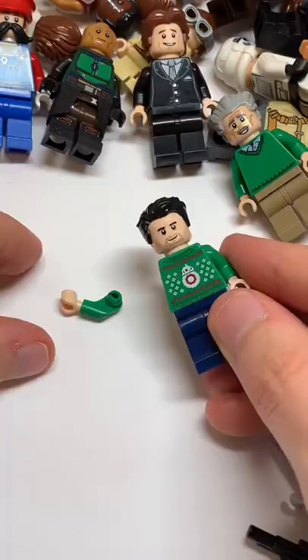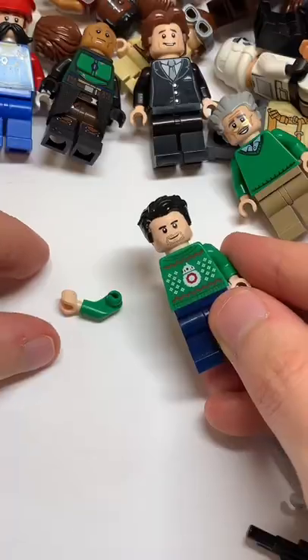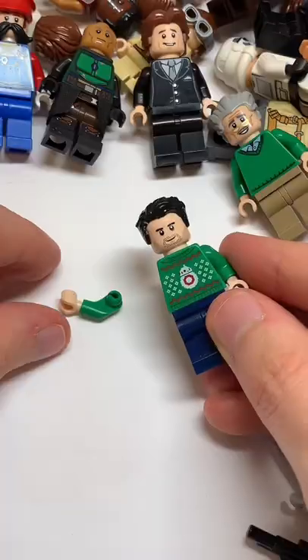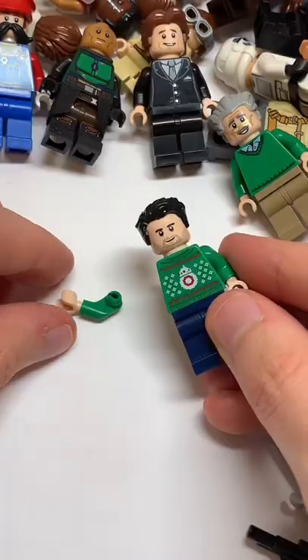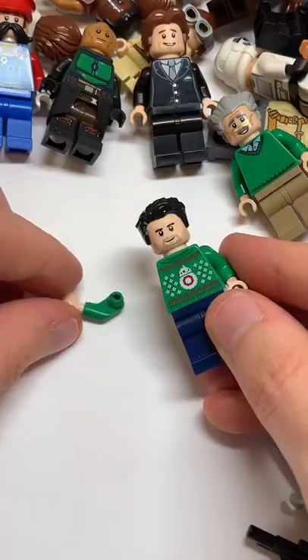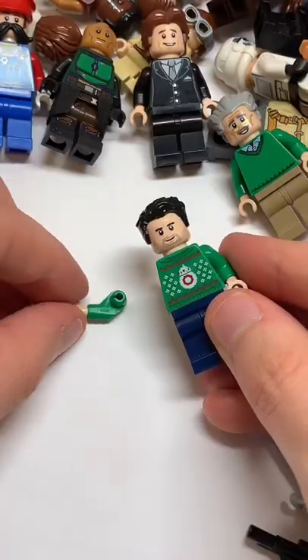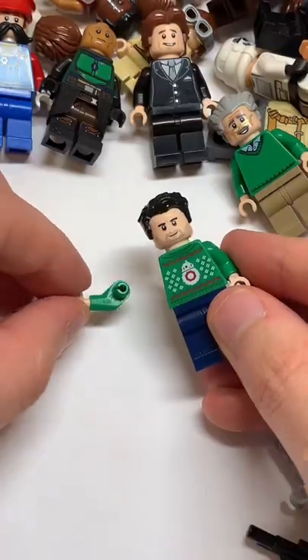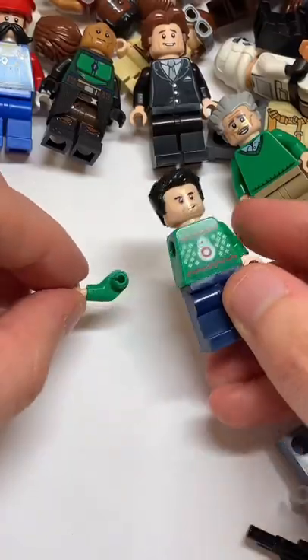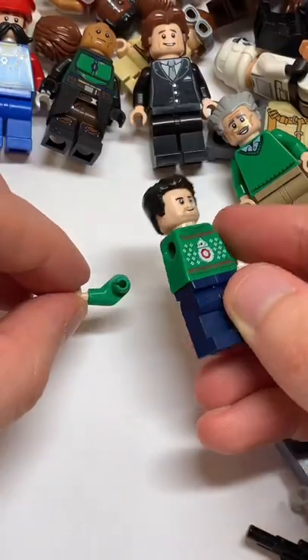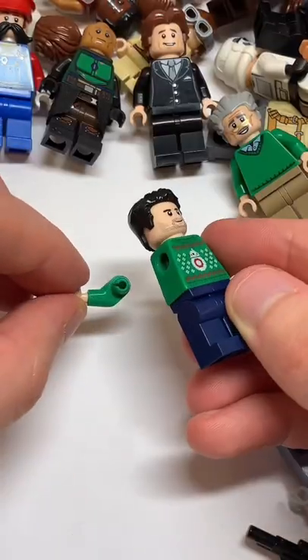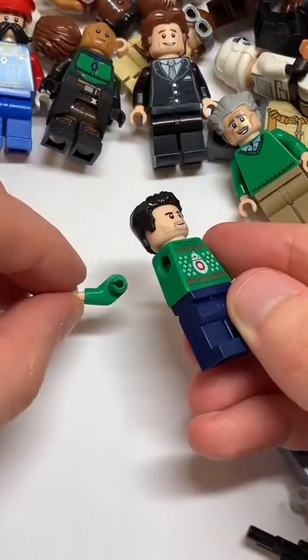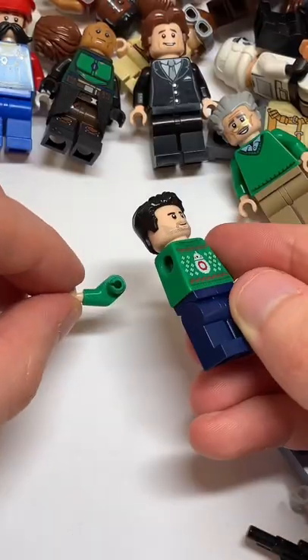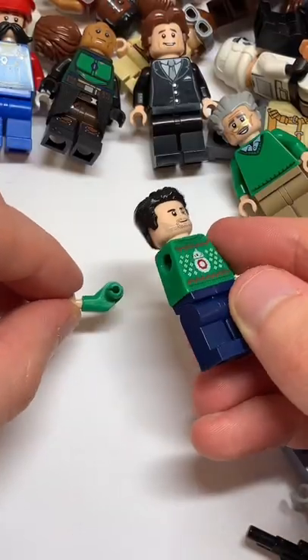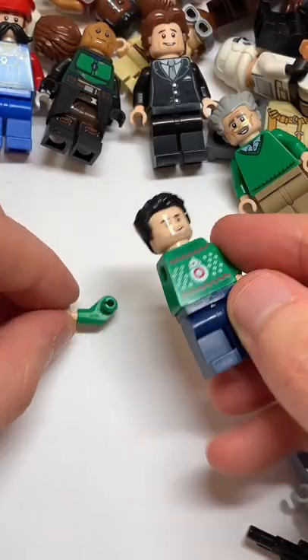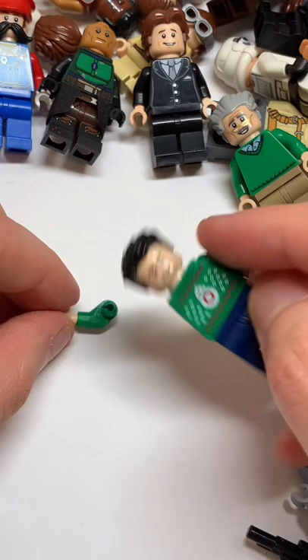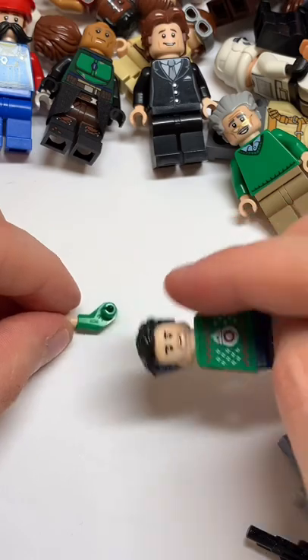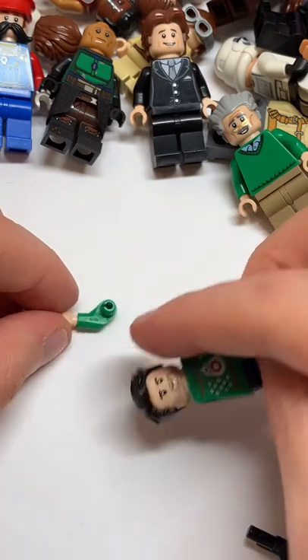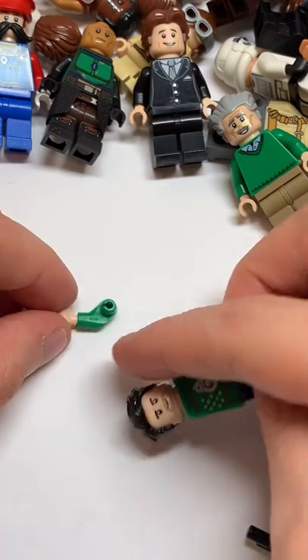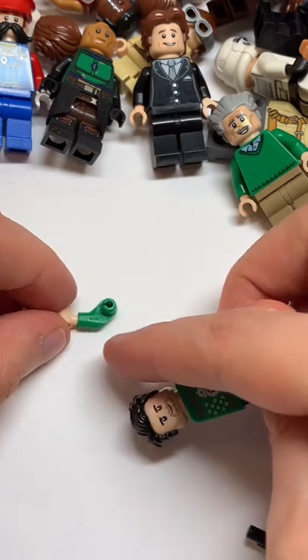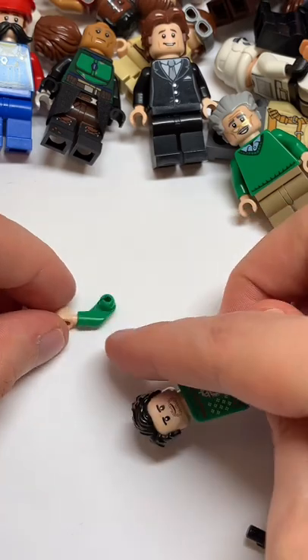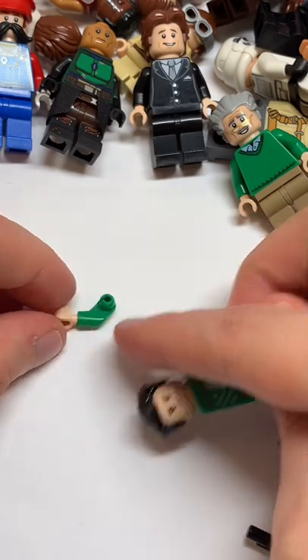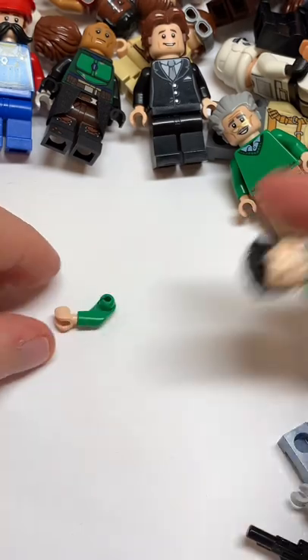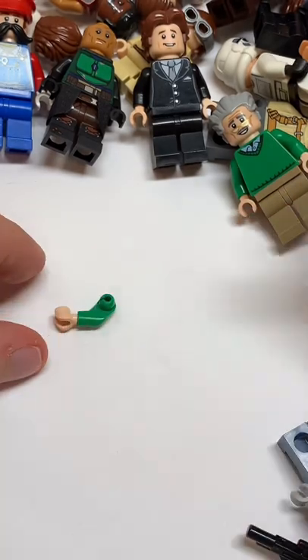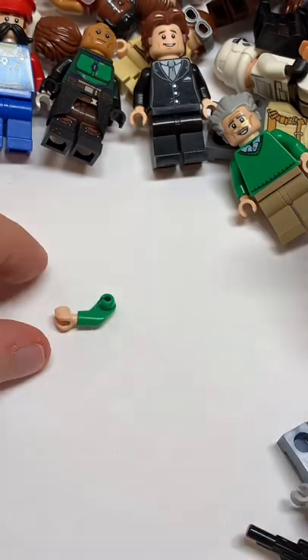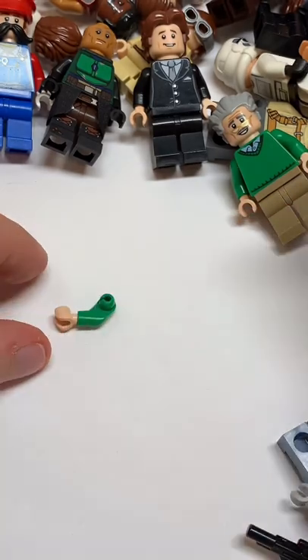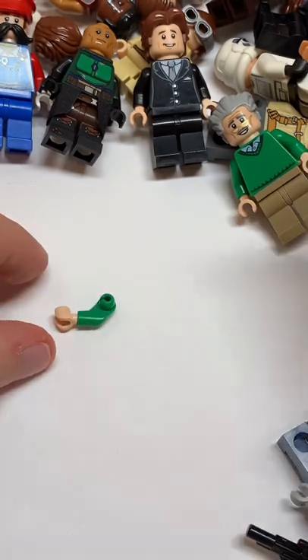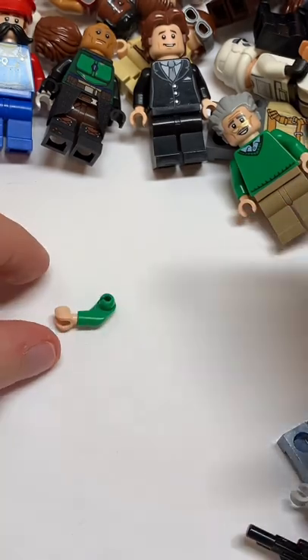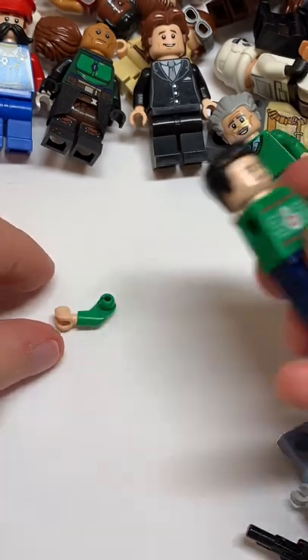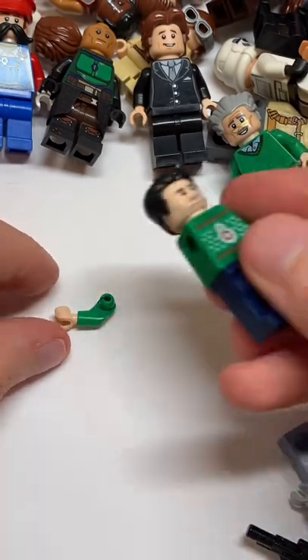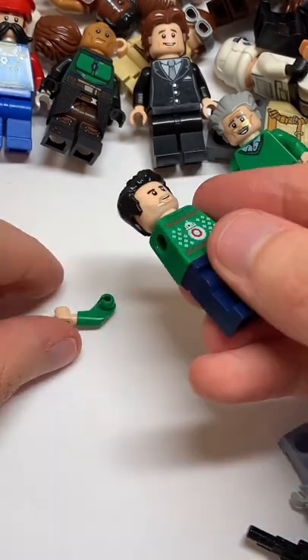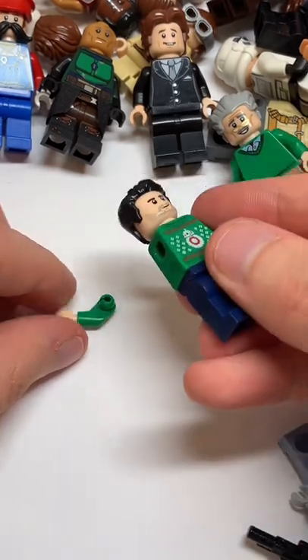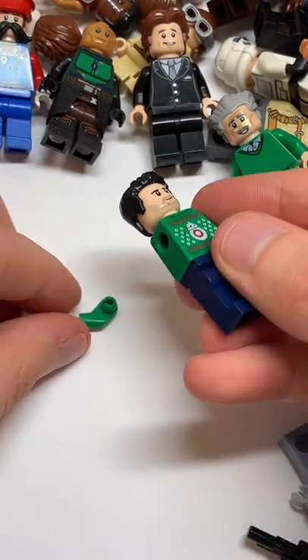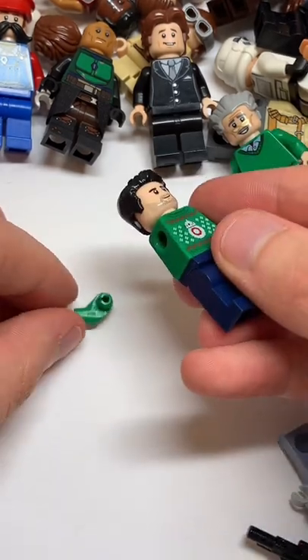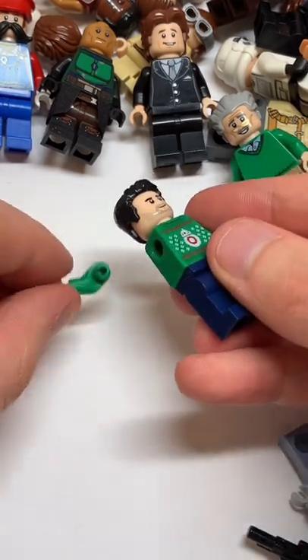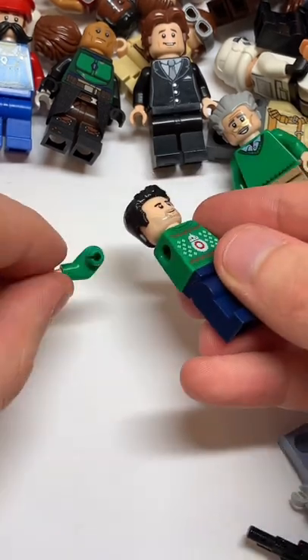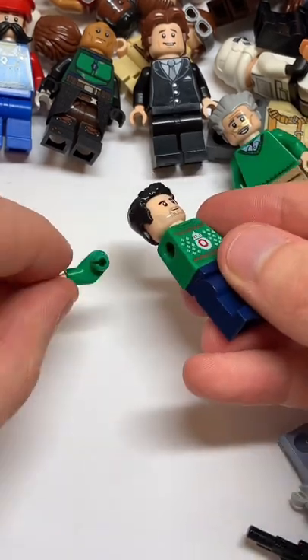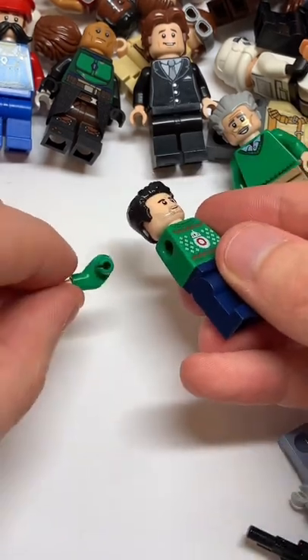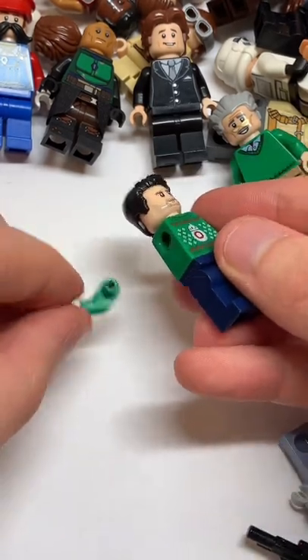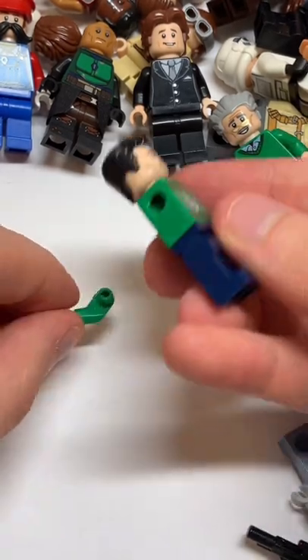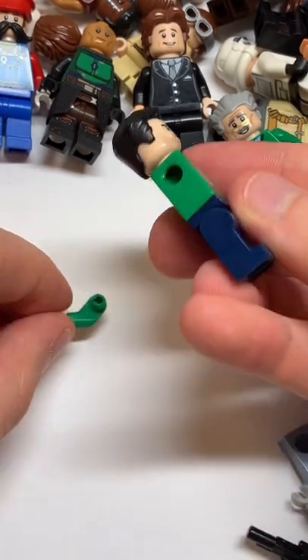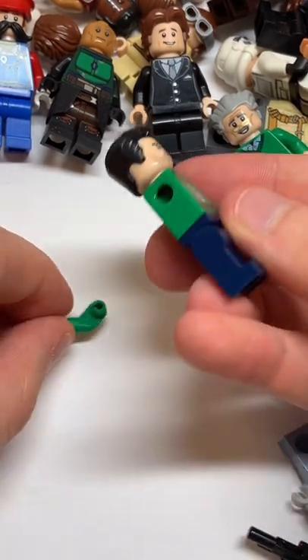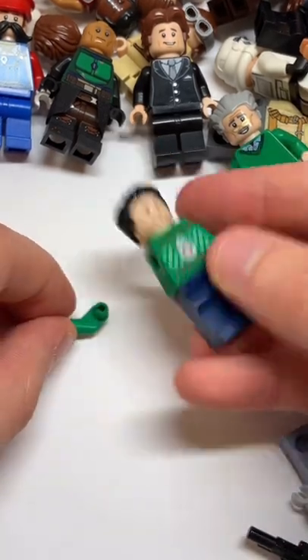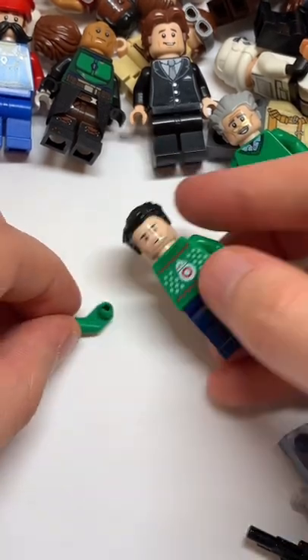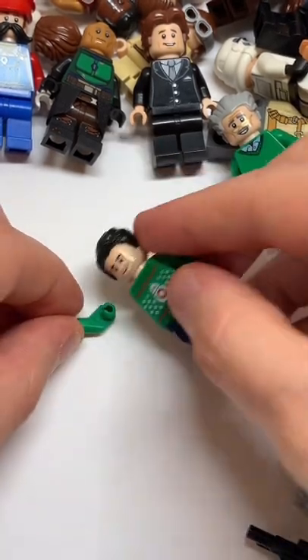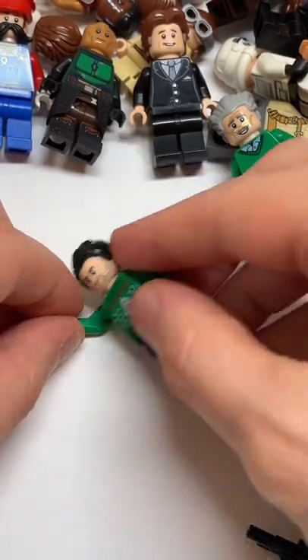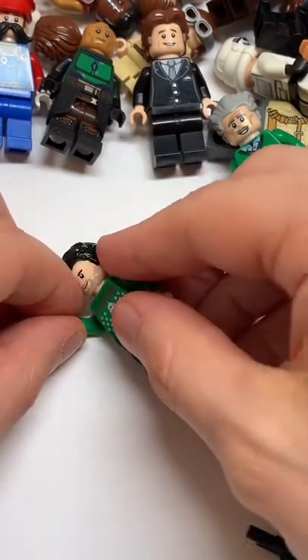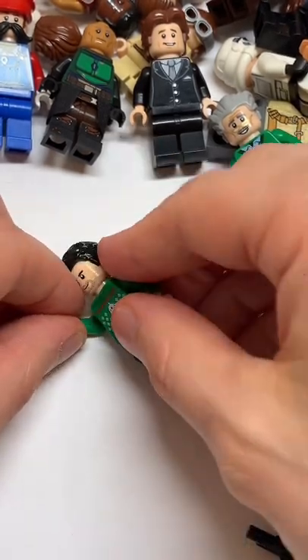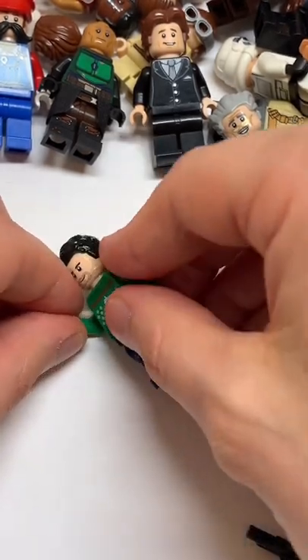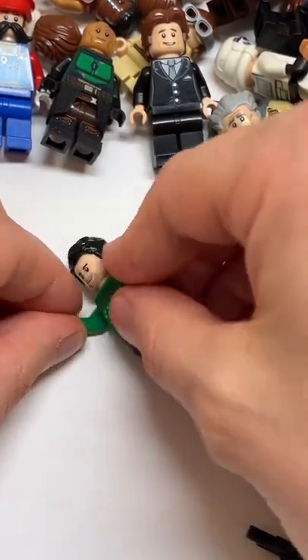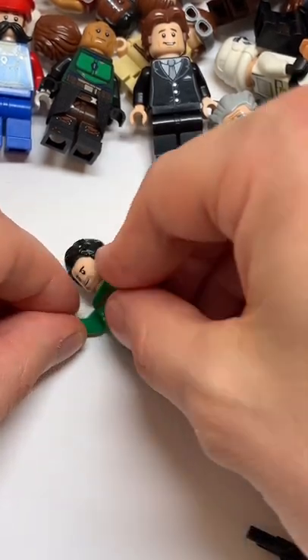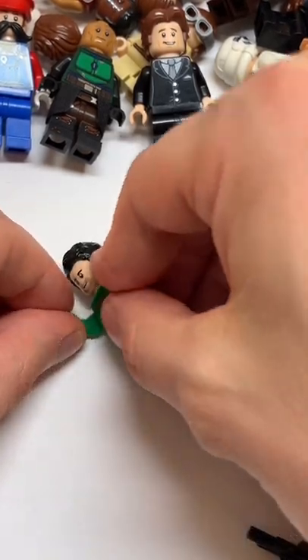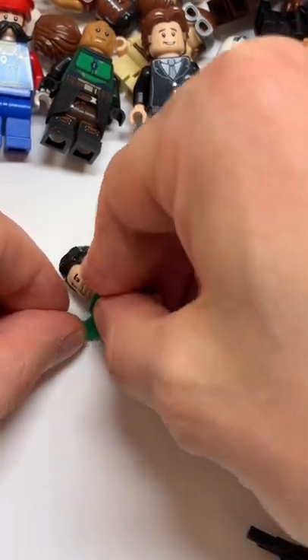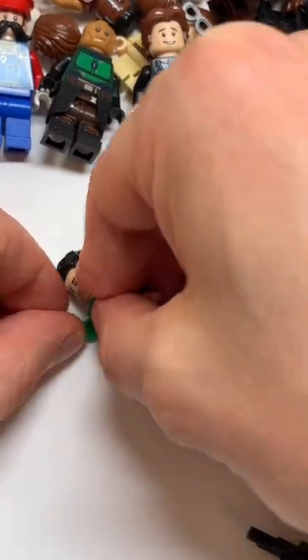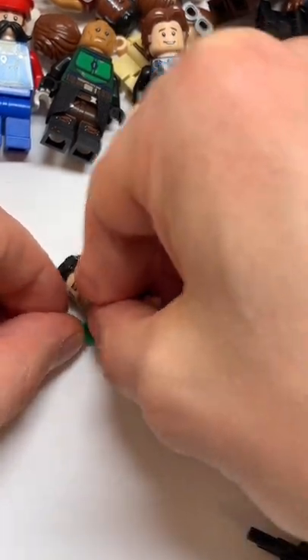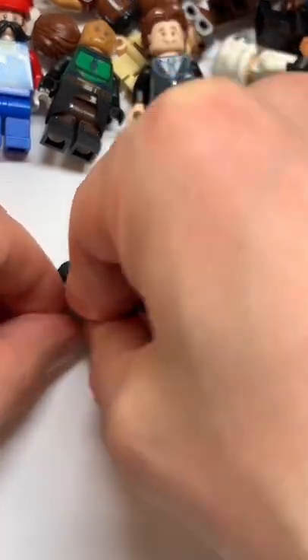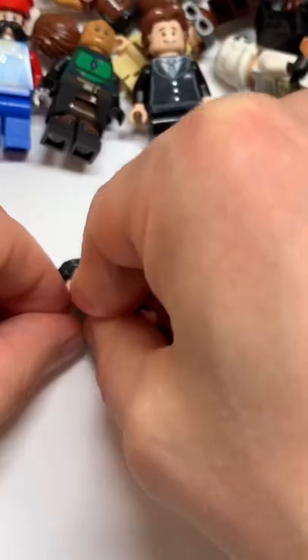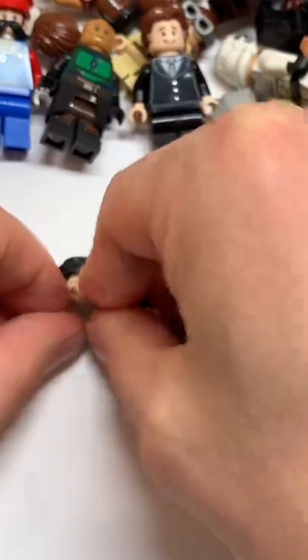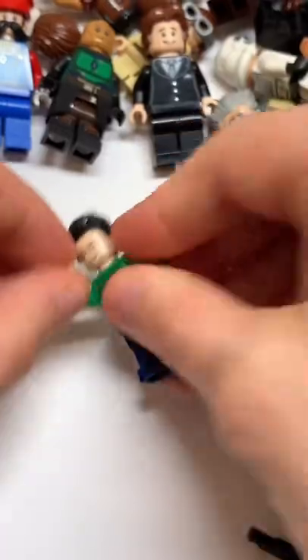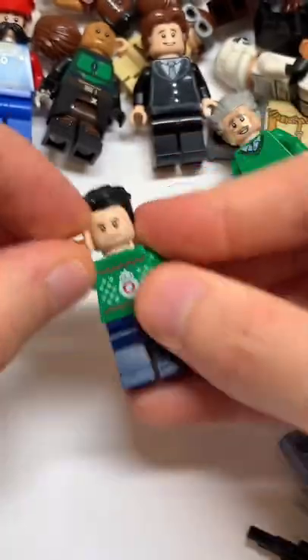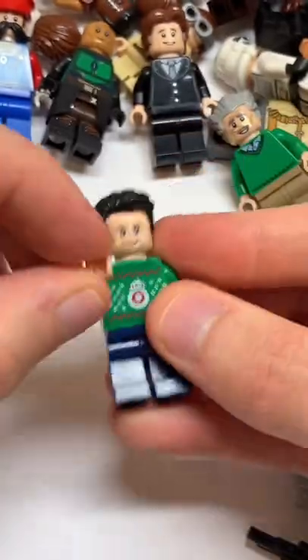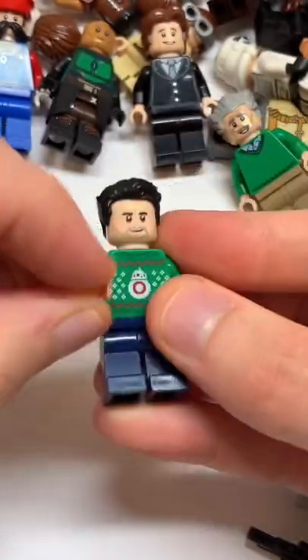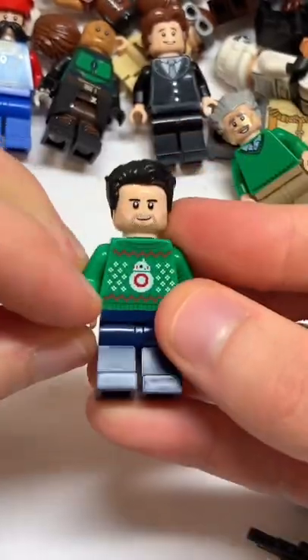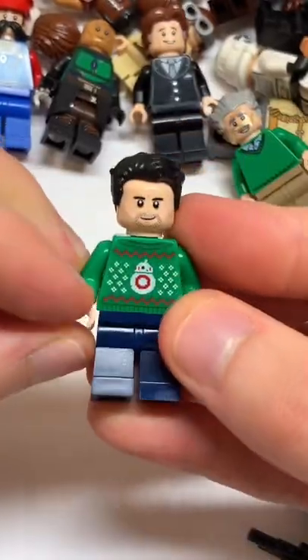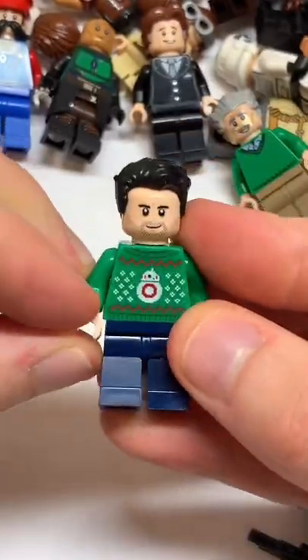In terms of putting the arm back on the minifigure, you're going to want to rest the arm on a hard surface, then simply line up the socket with this hole and push. And there you have it.